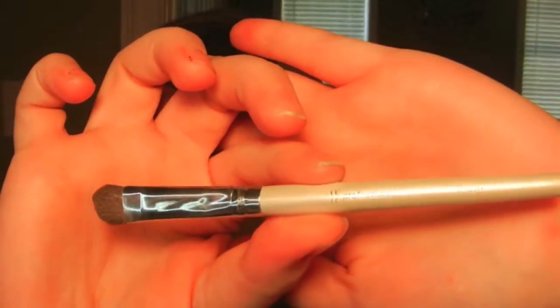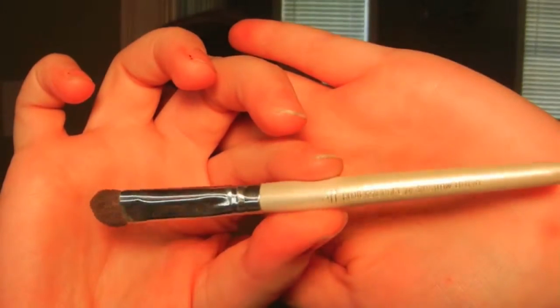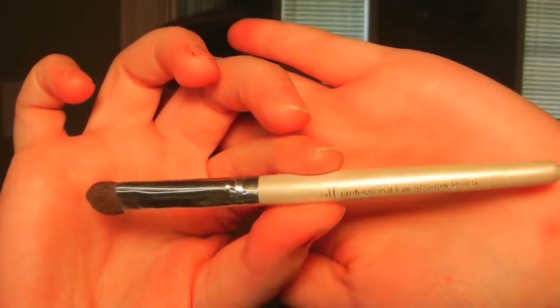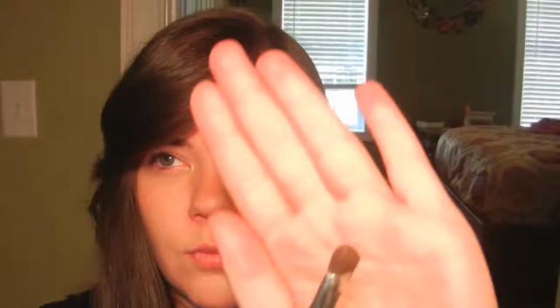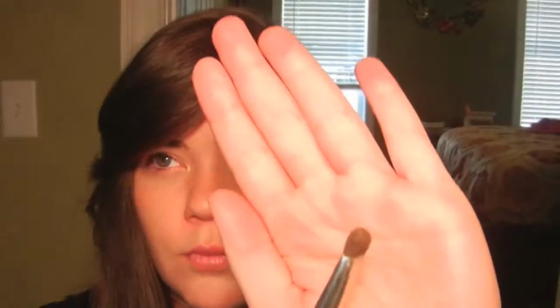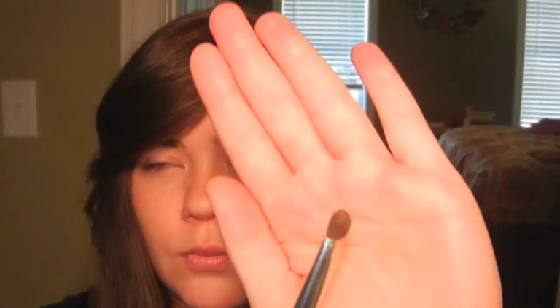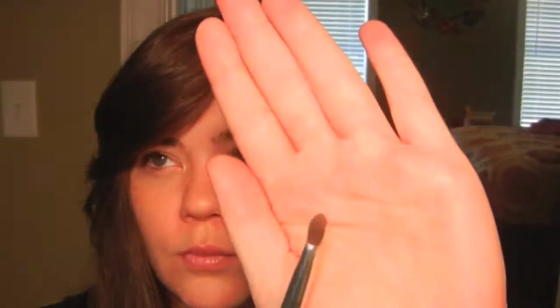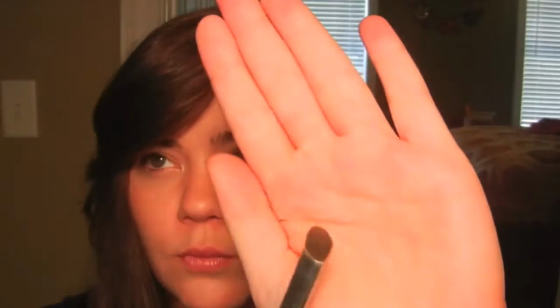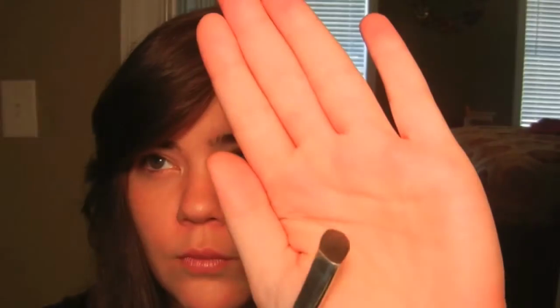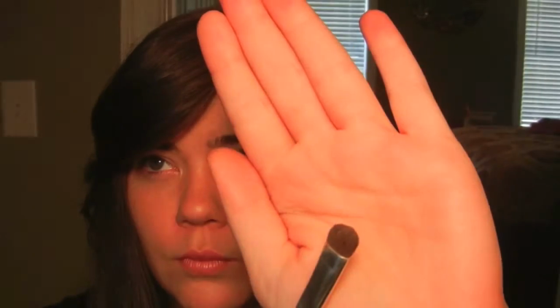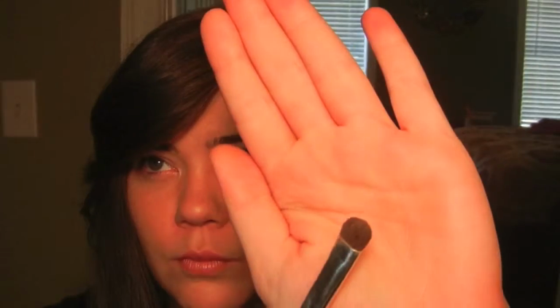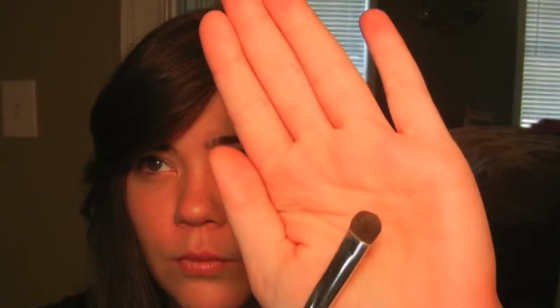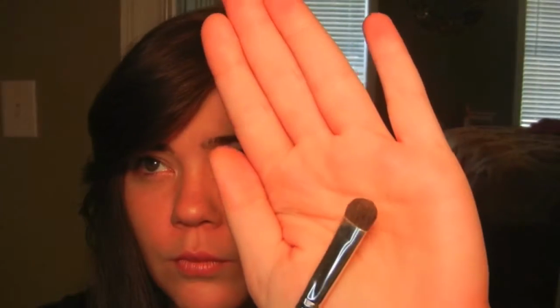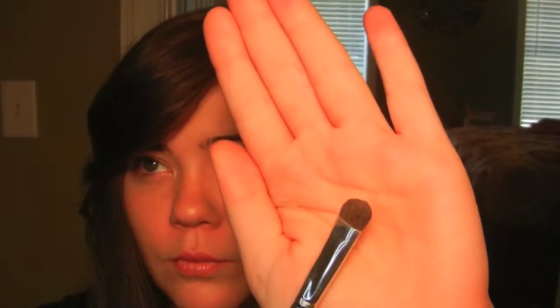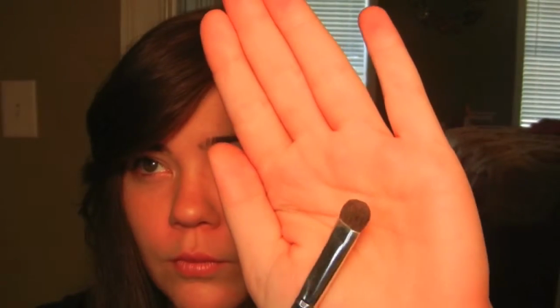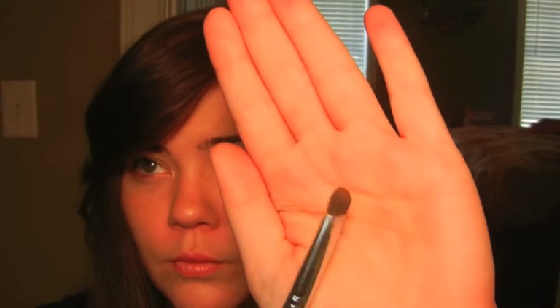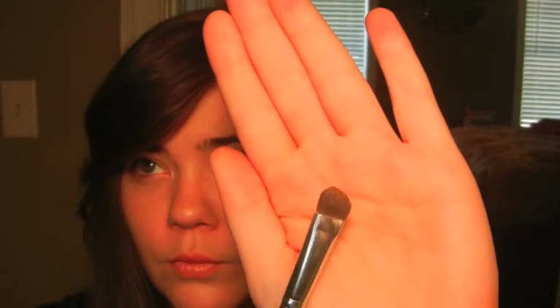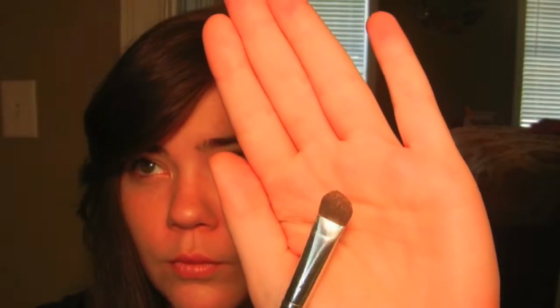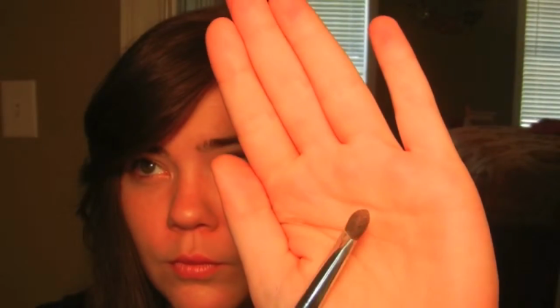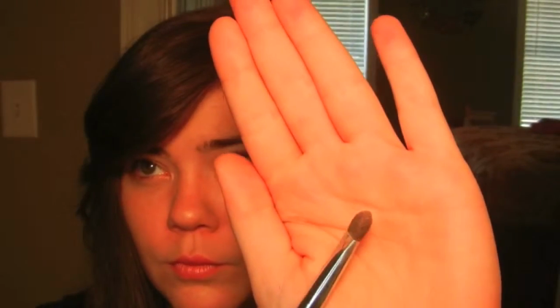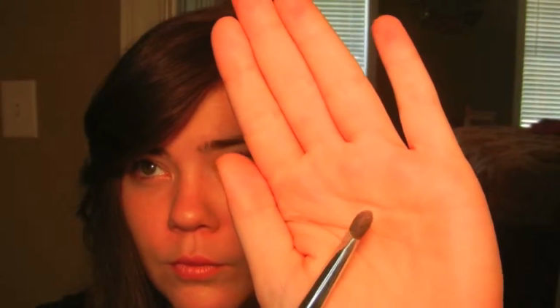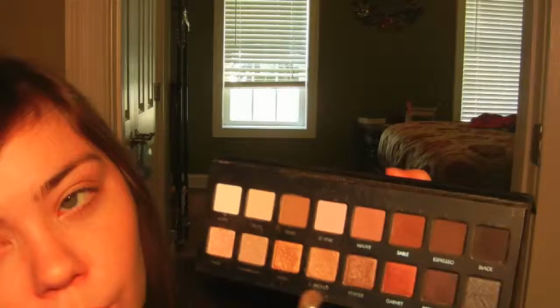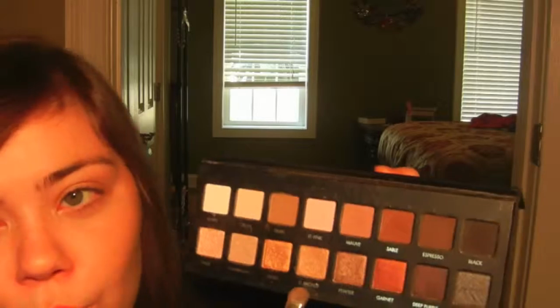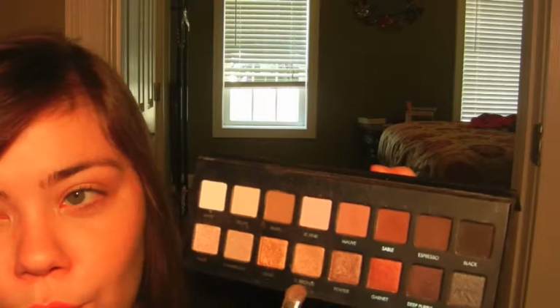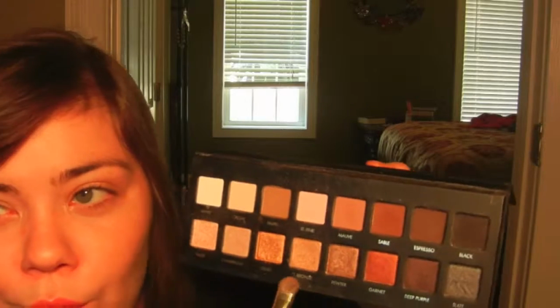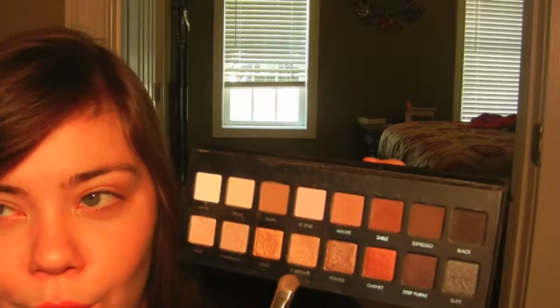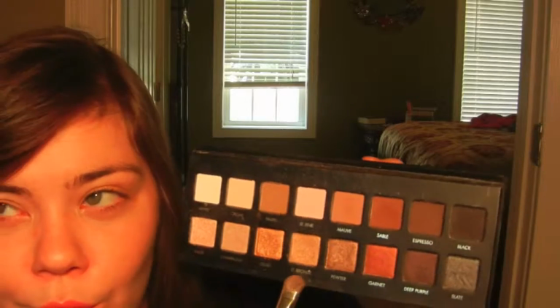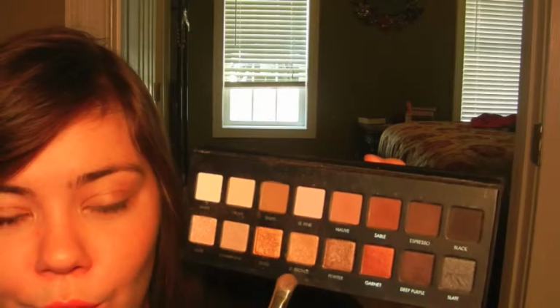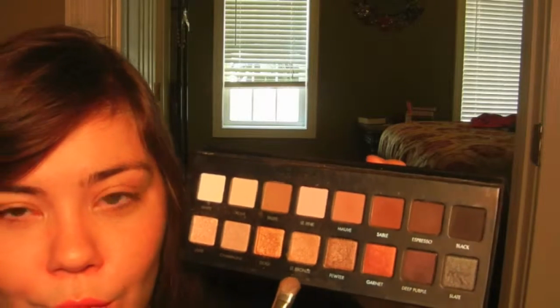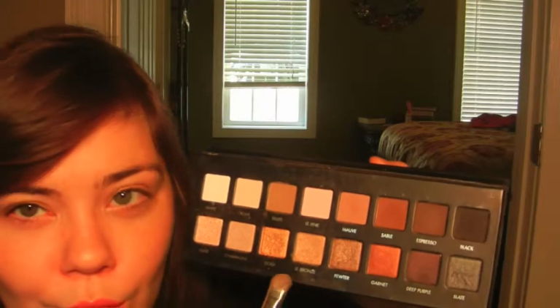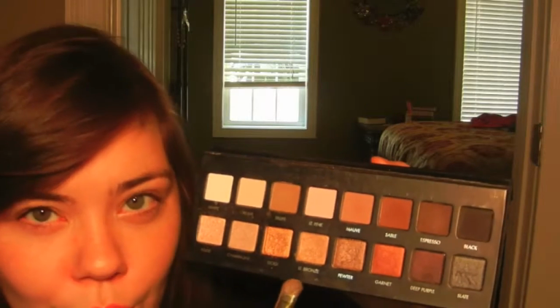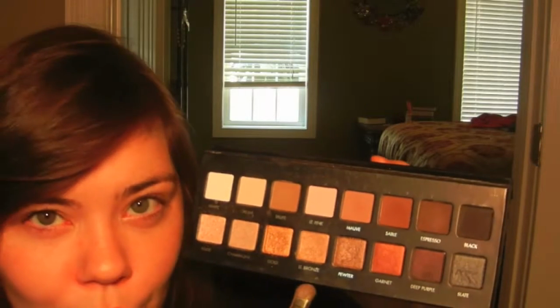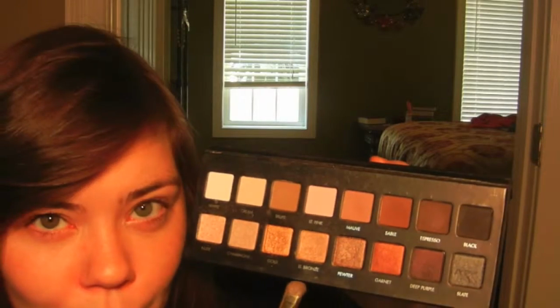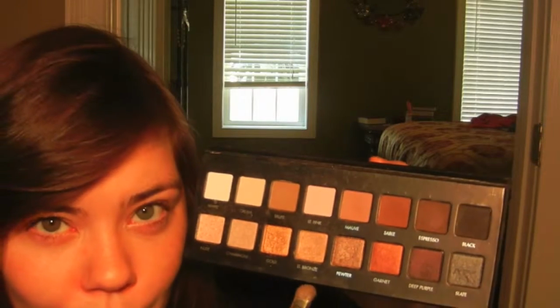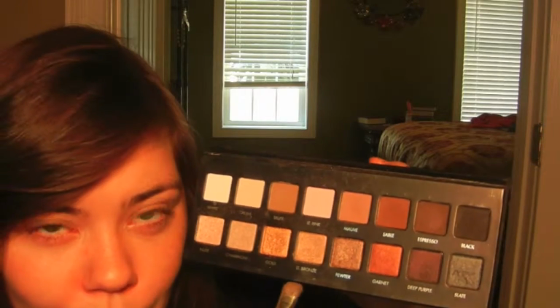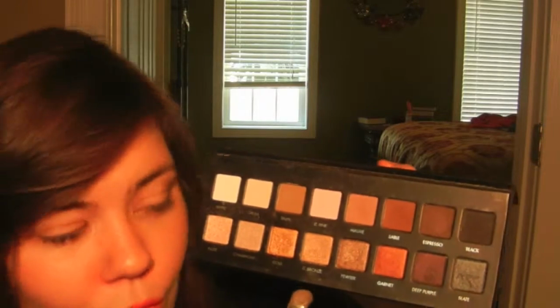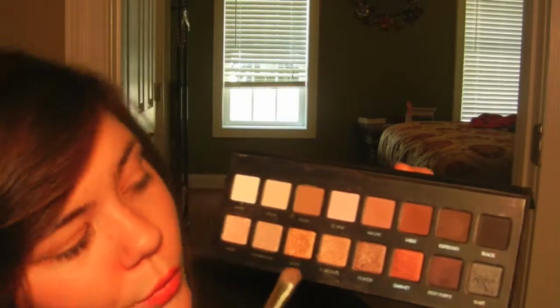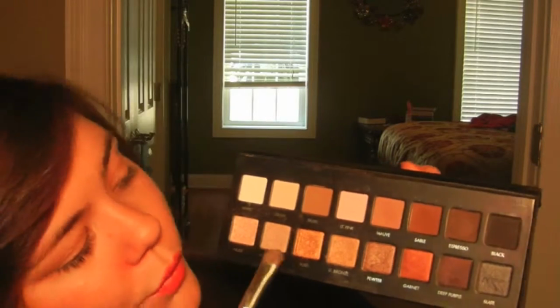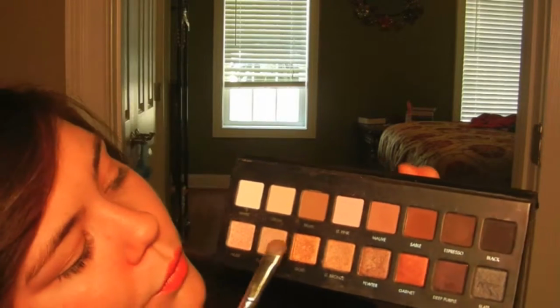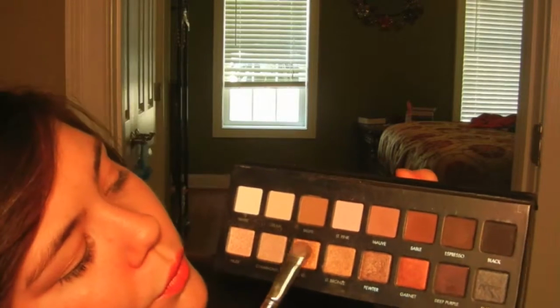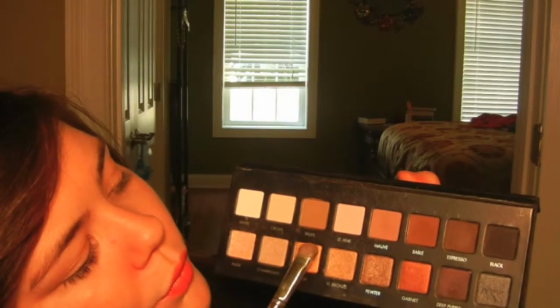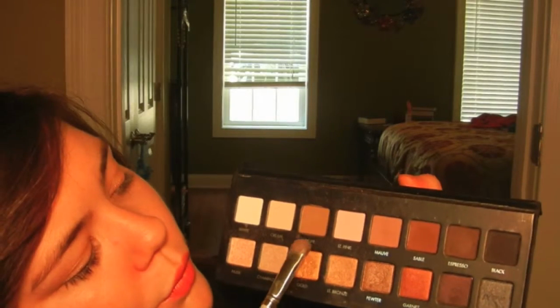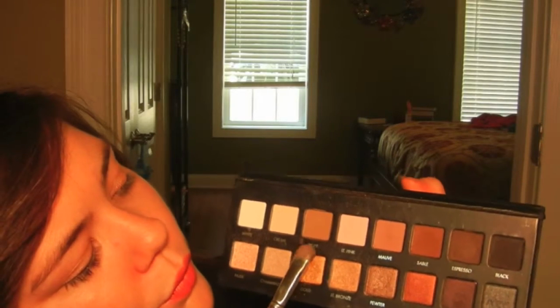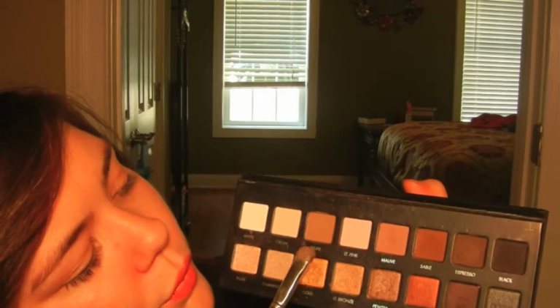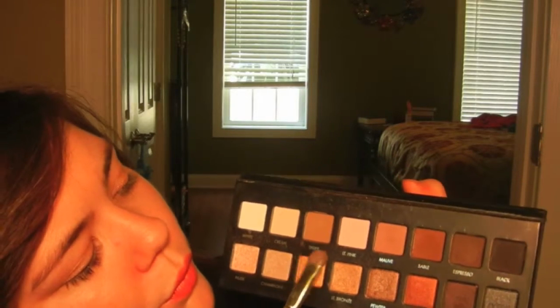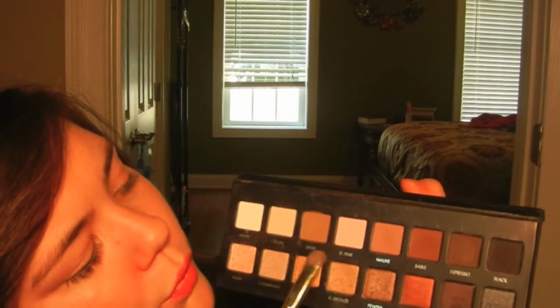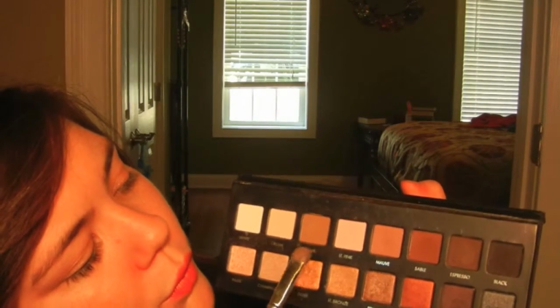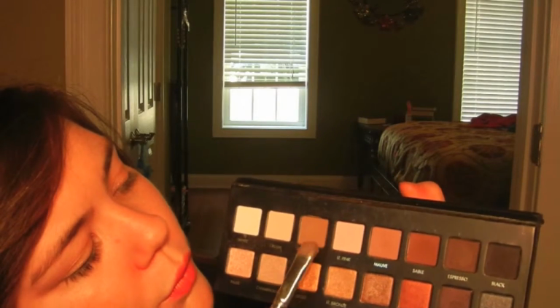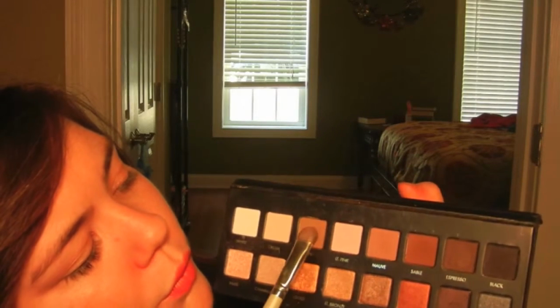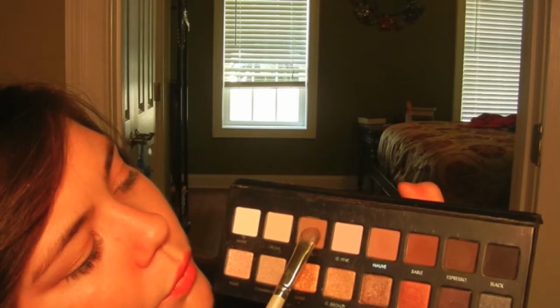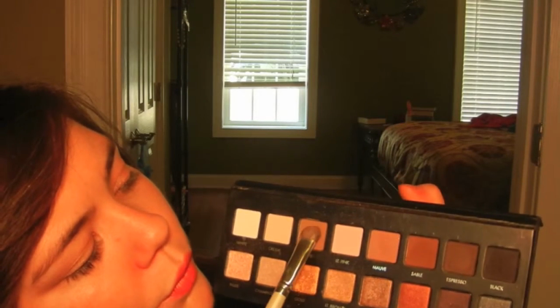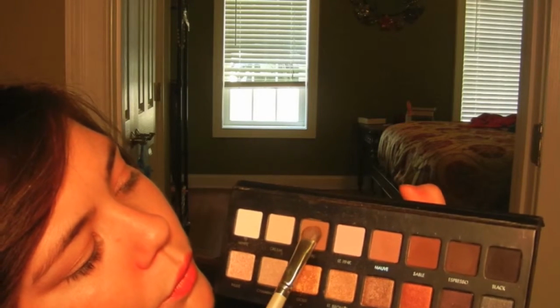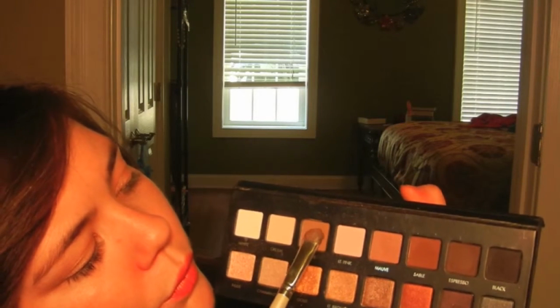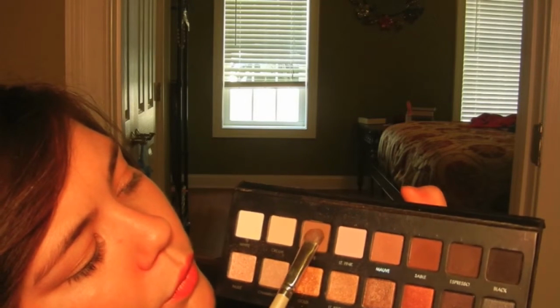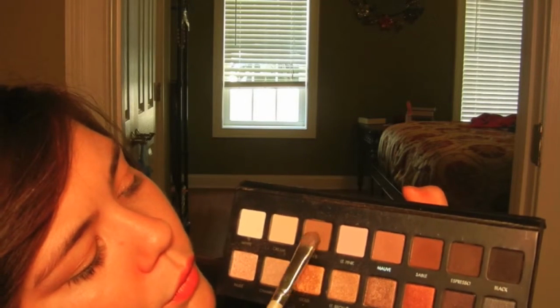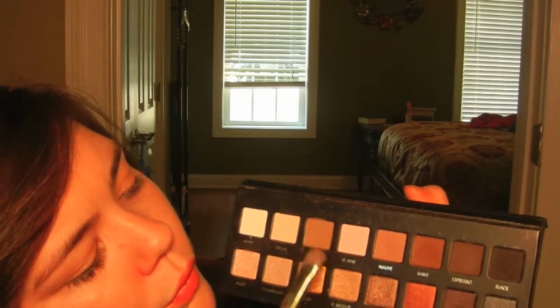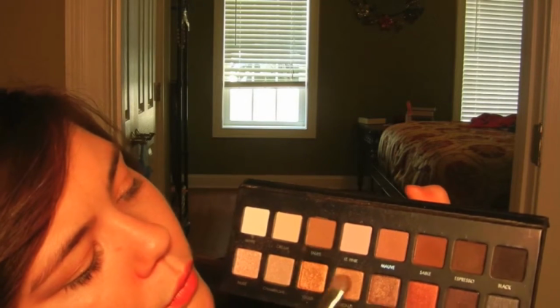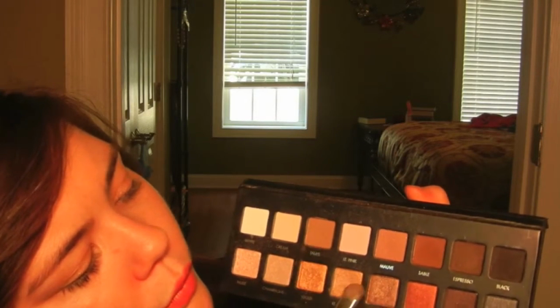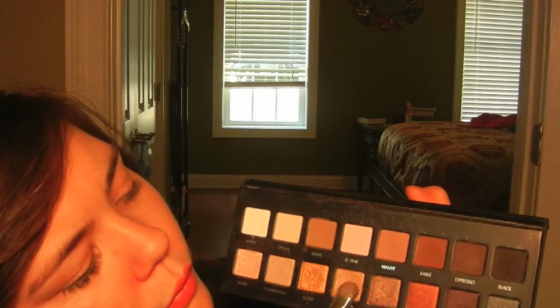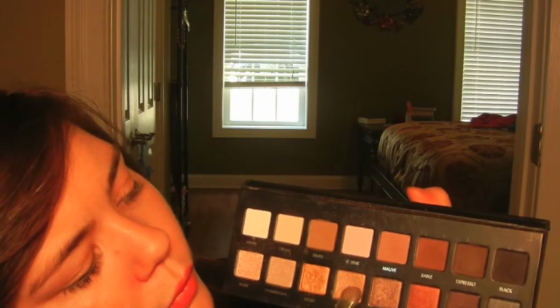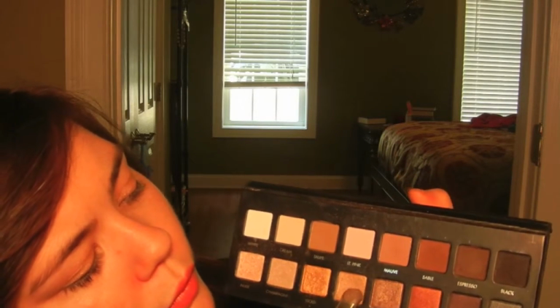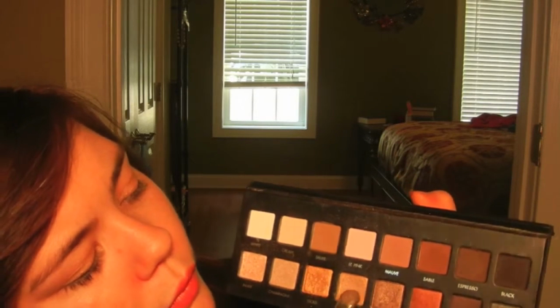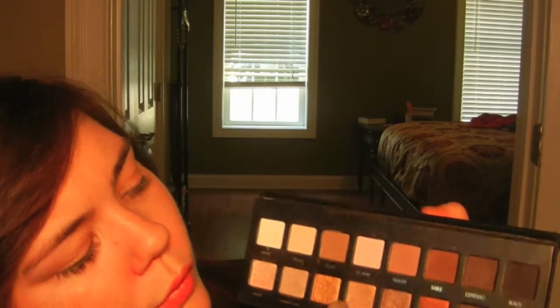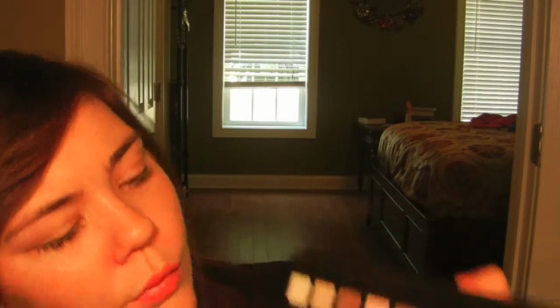Using my e.l.f. eyeshadow brush I'm going to take the colors Light, Bronze, and Taupe. I'm going to mix them together and then place that all over my eyelids.